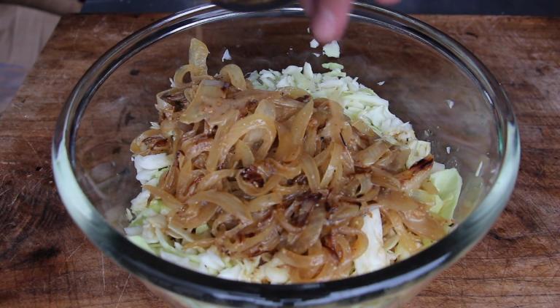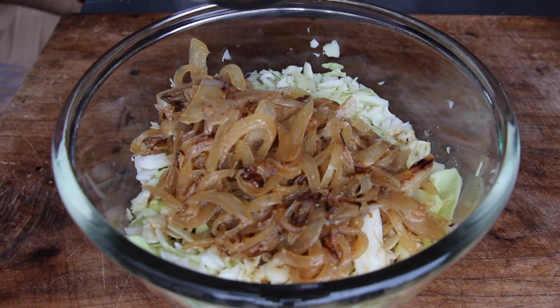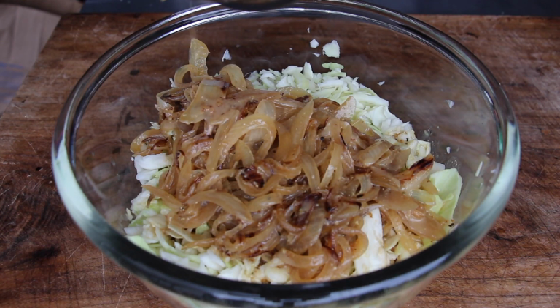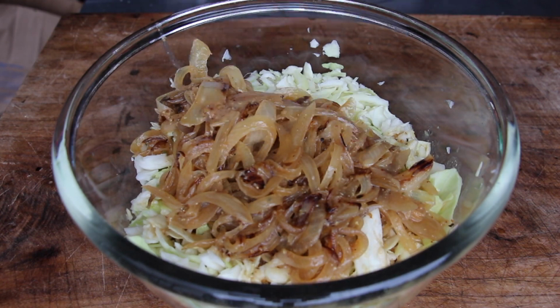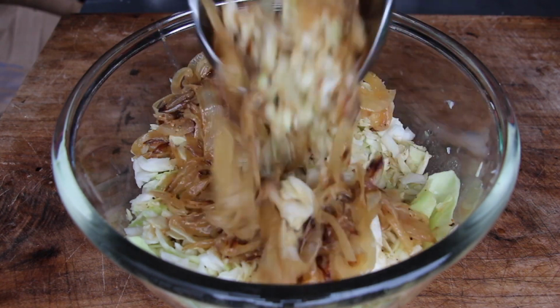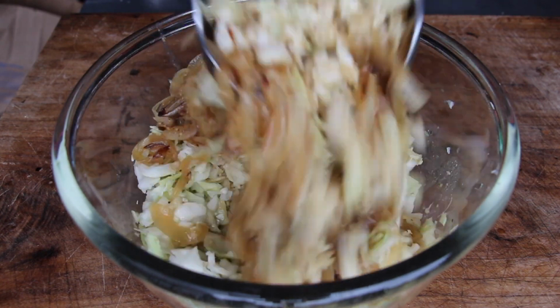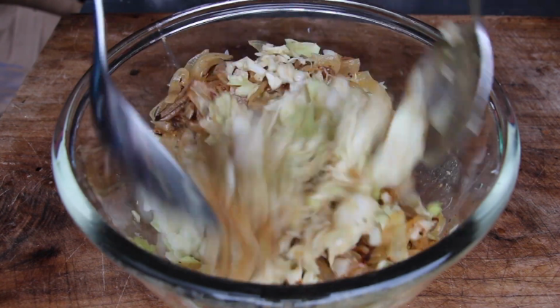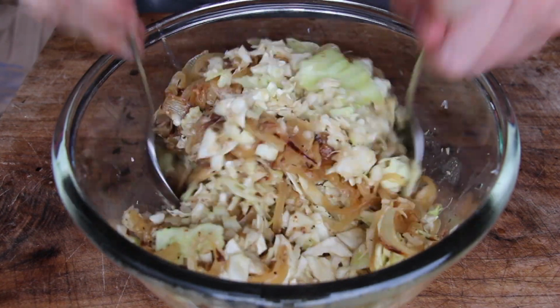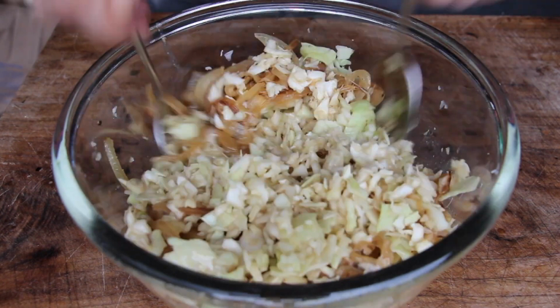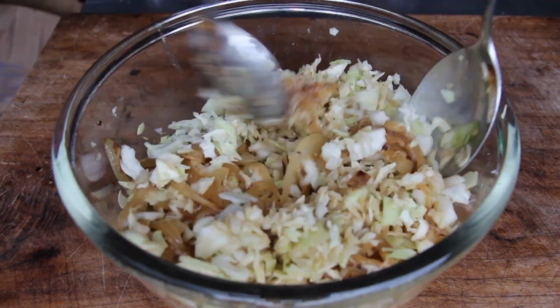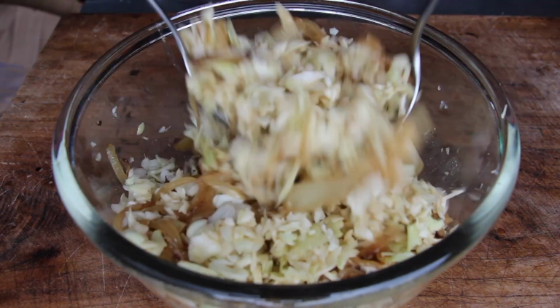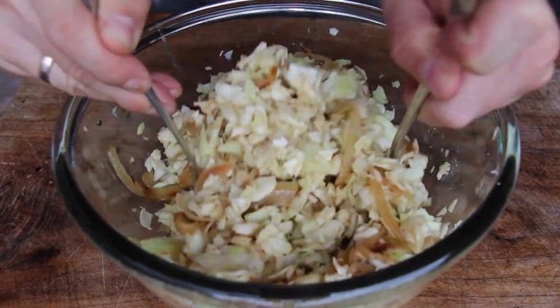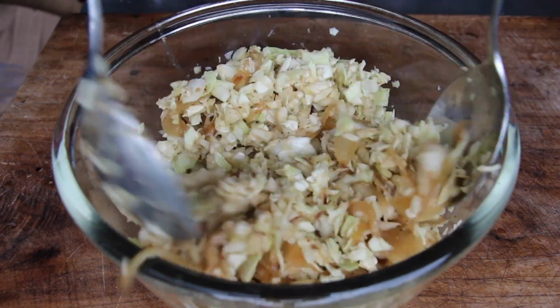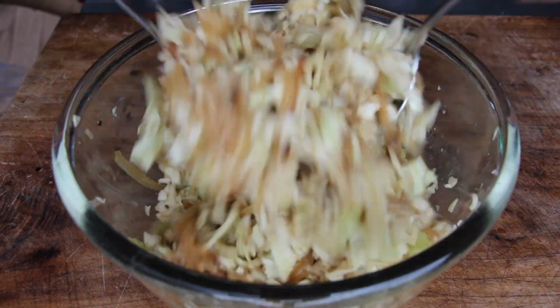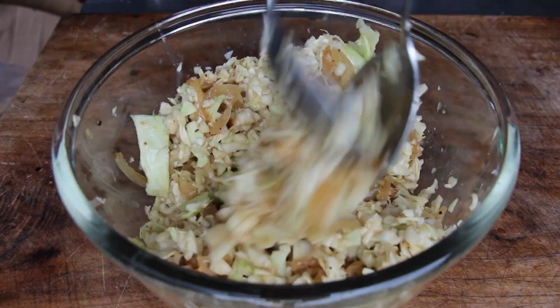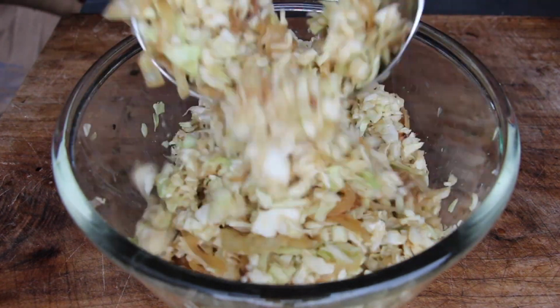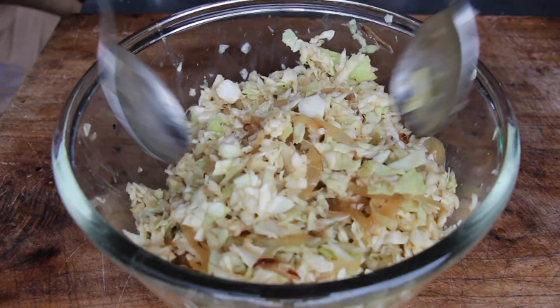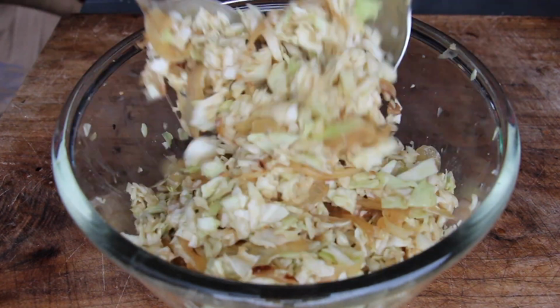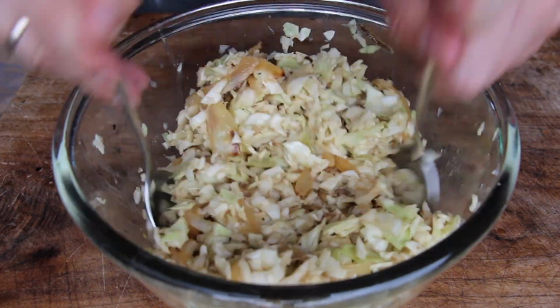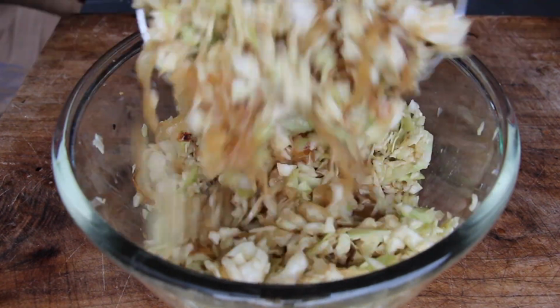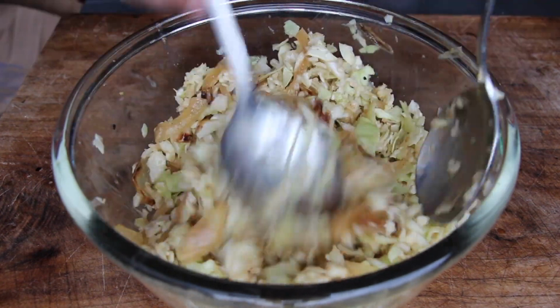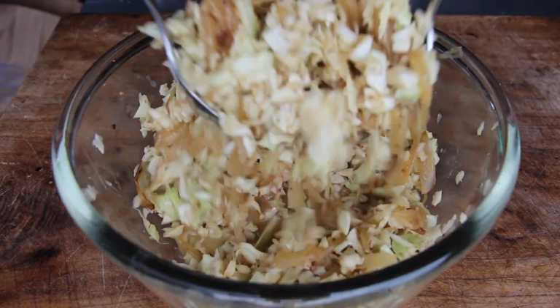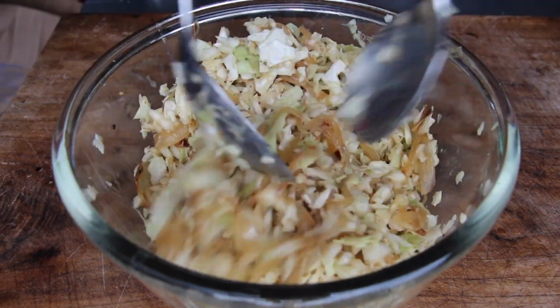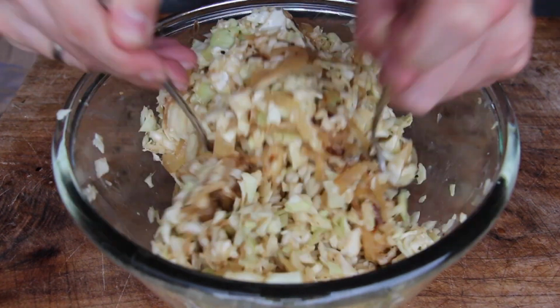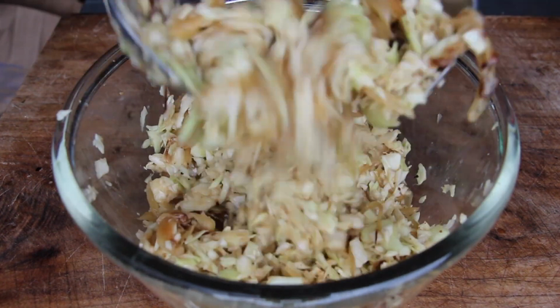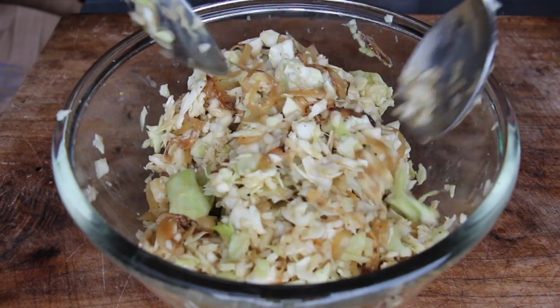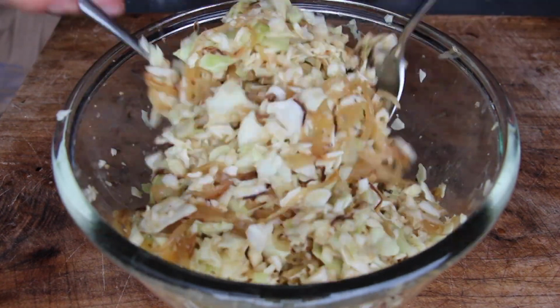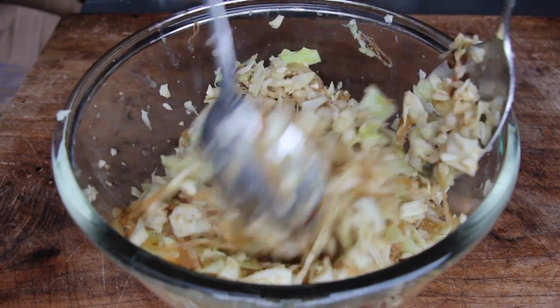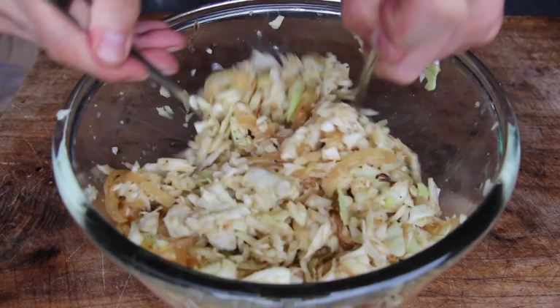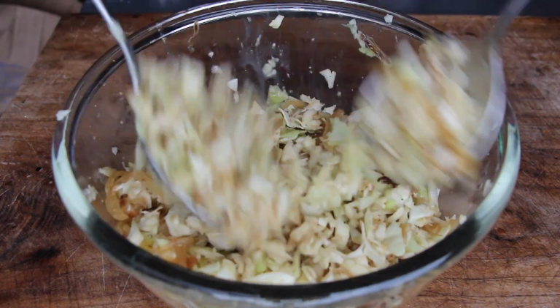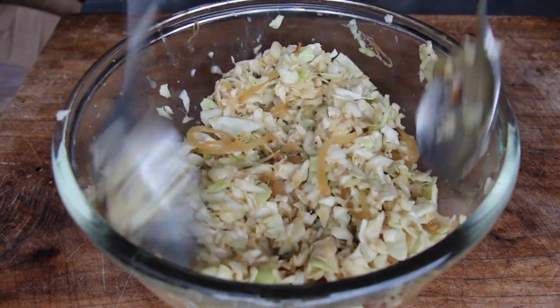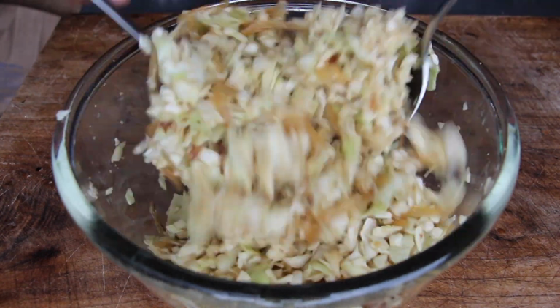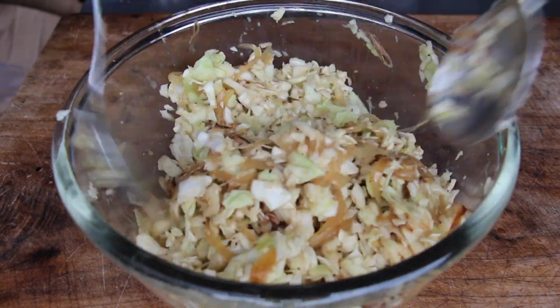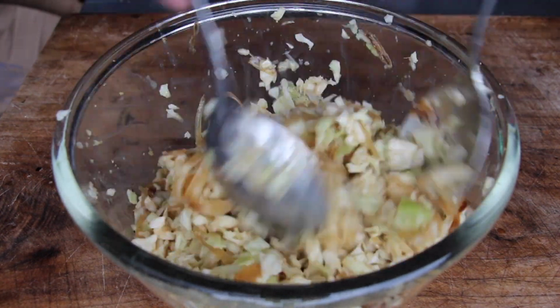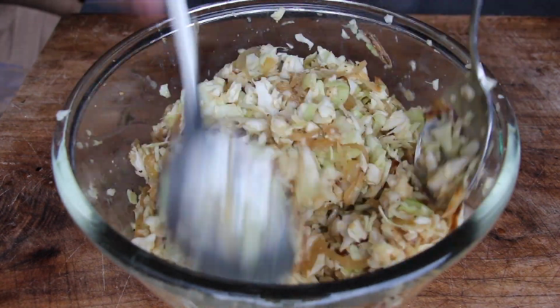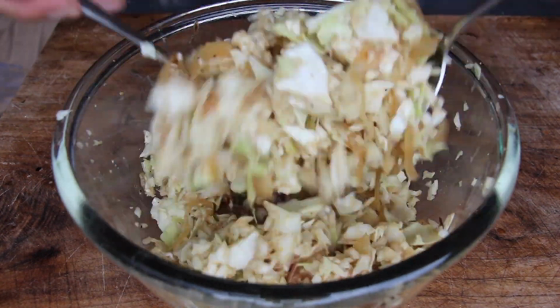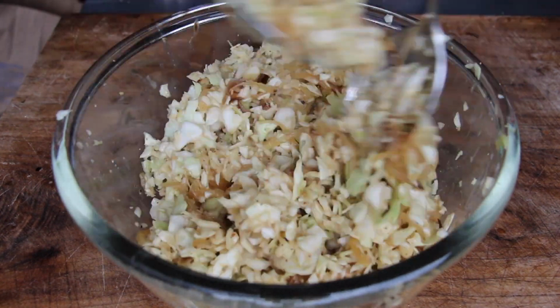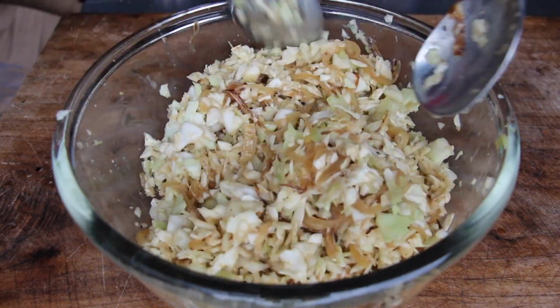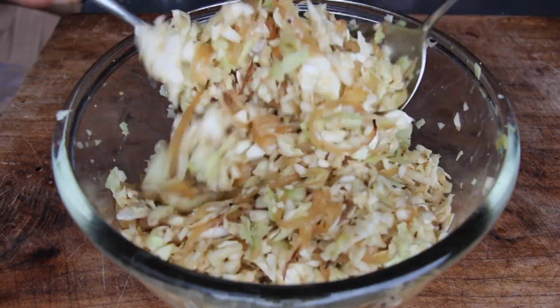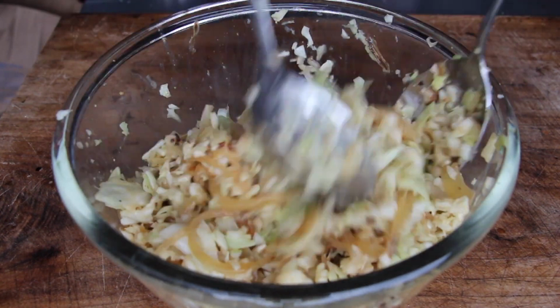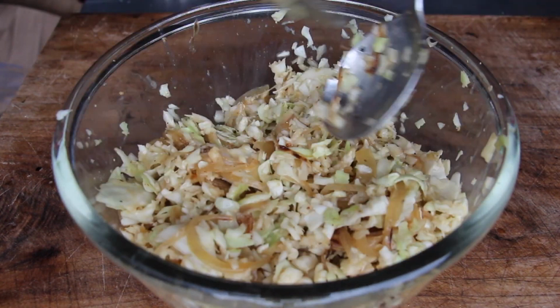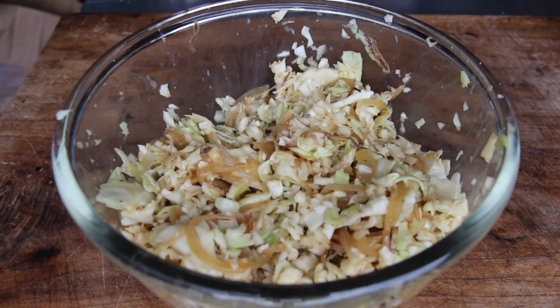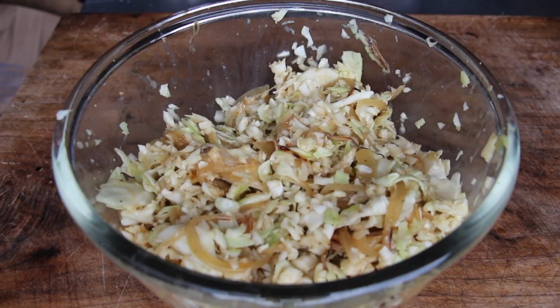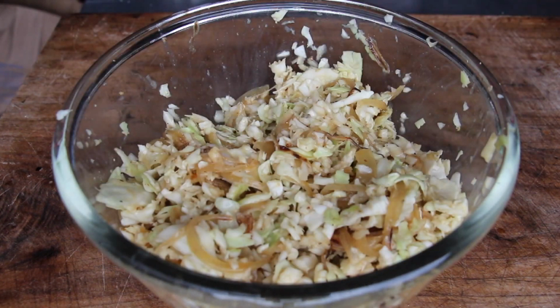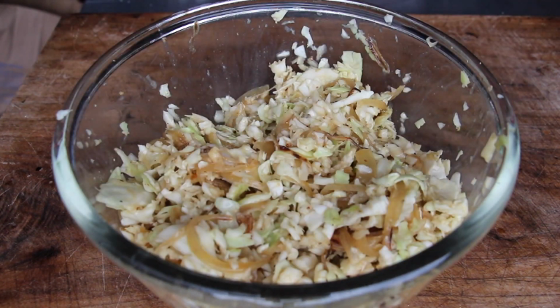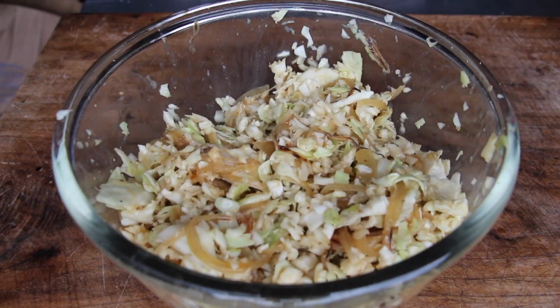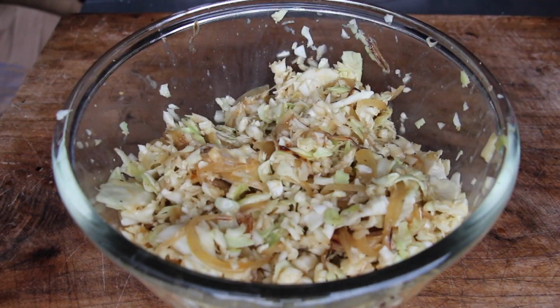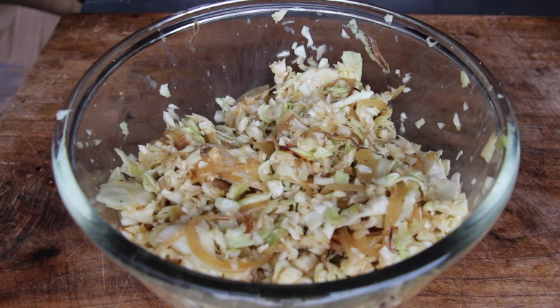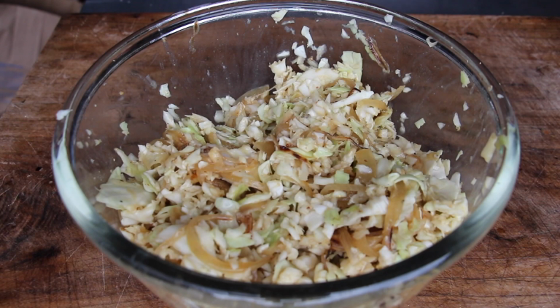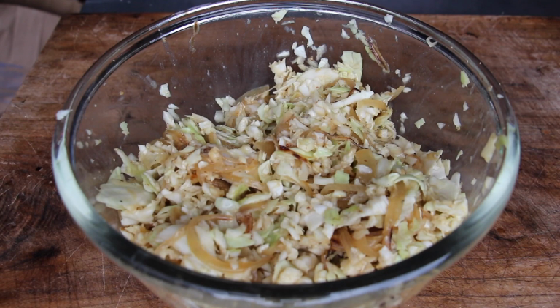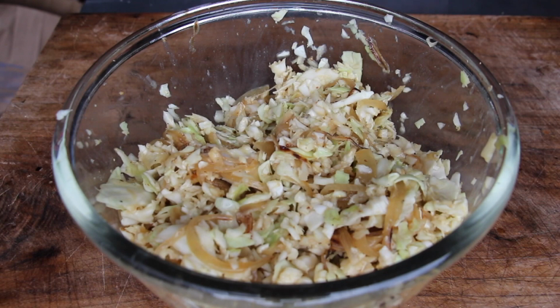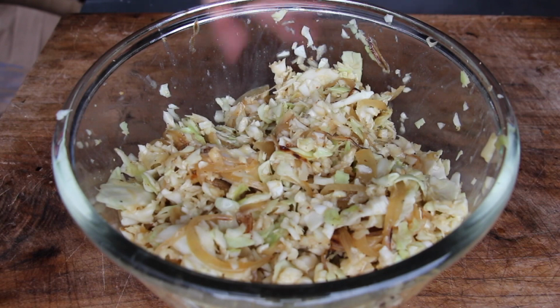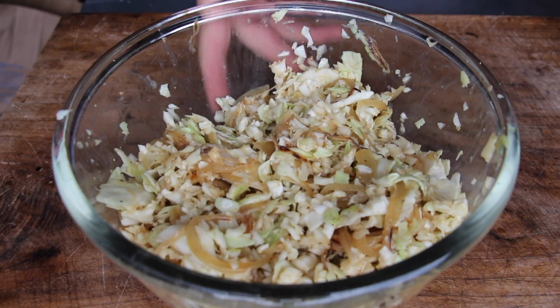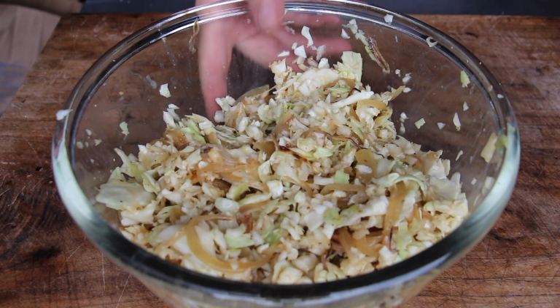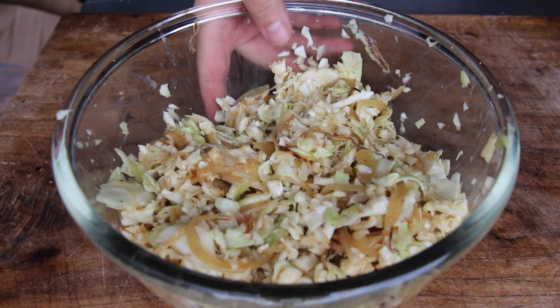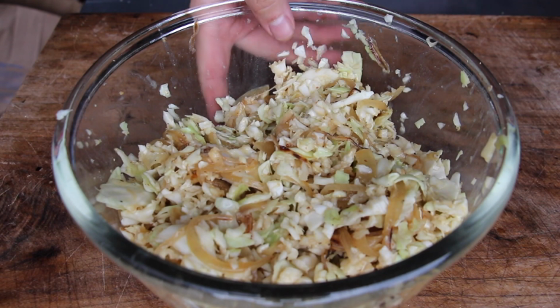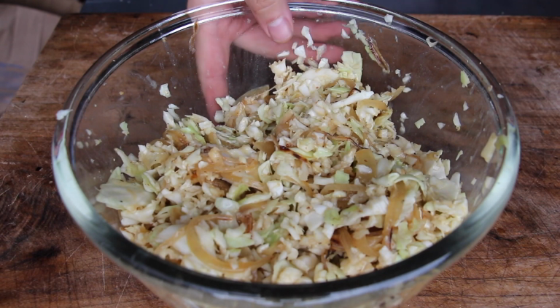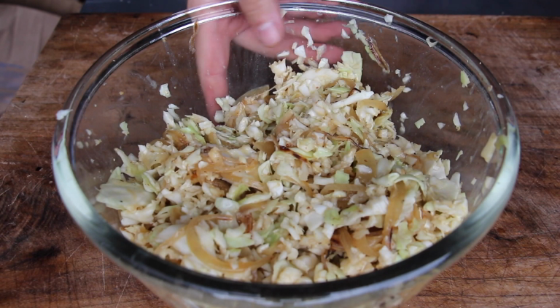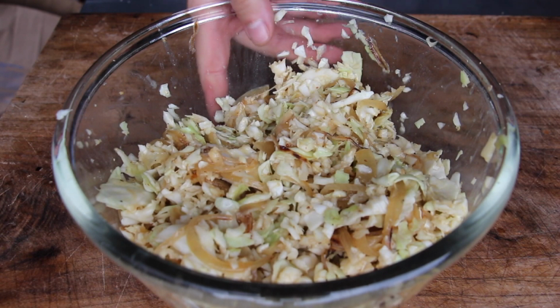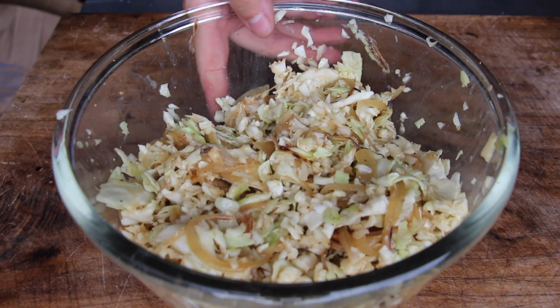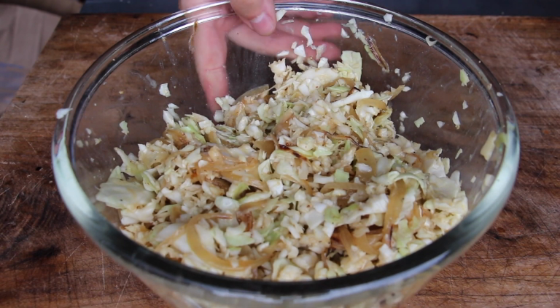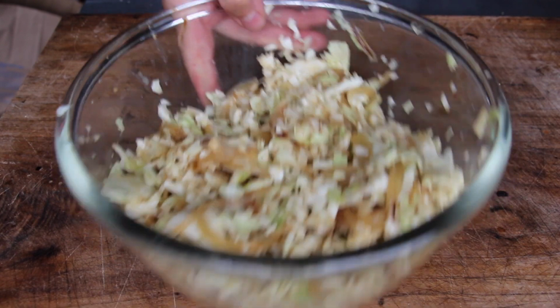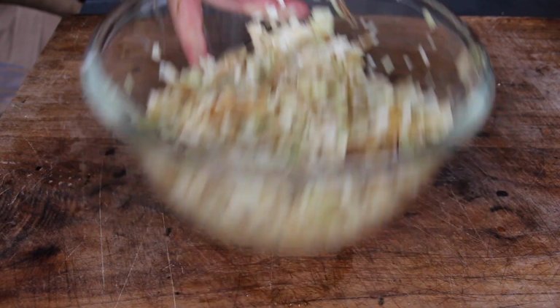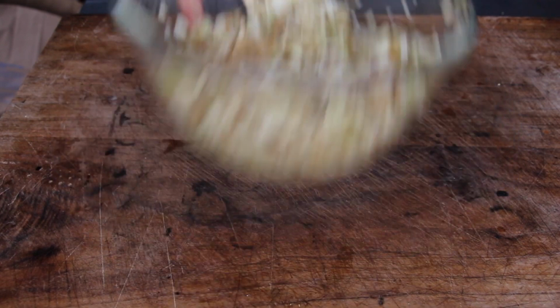Take some cabbage and pour this dressing completely over it. Give it a good mix and let that sit in the fridge for 20 to 30 minutes — half an hour should do a great job.